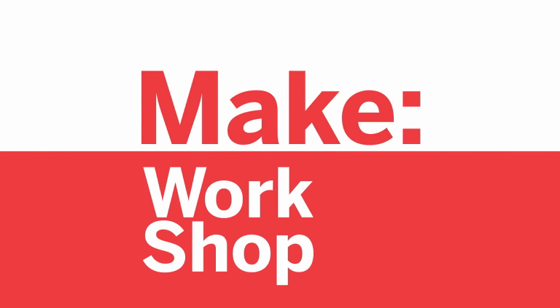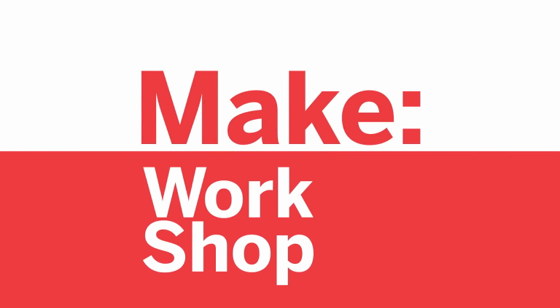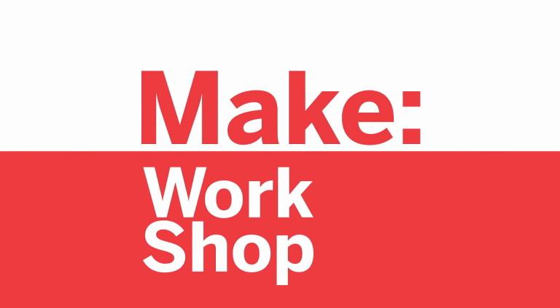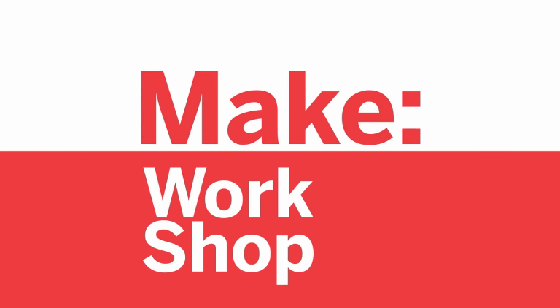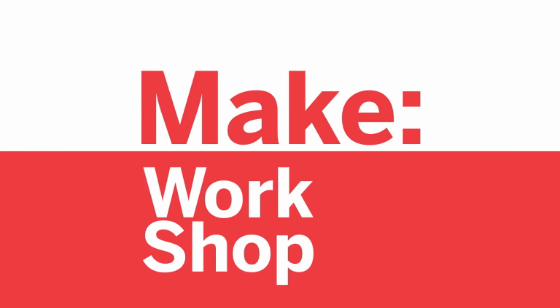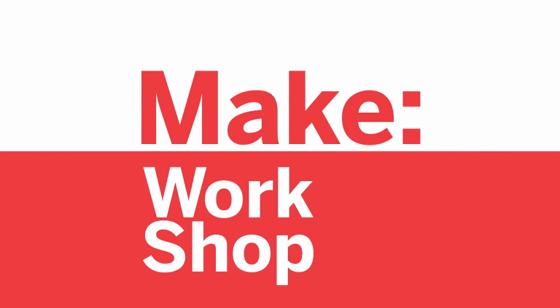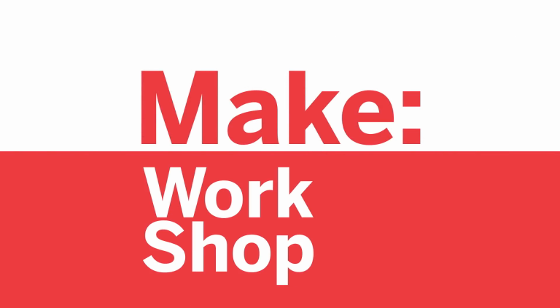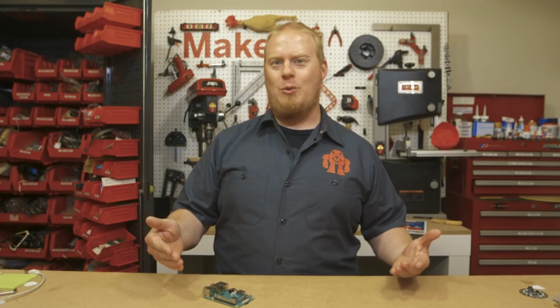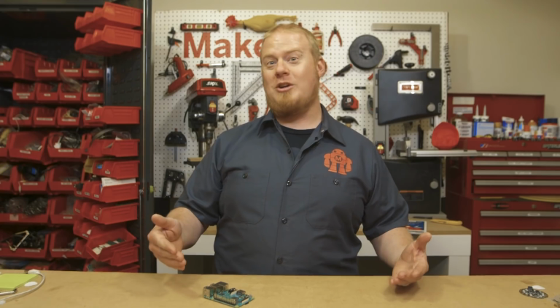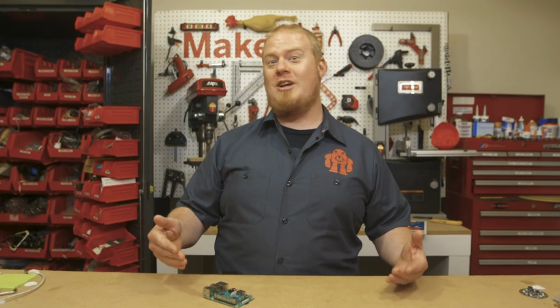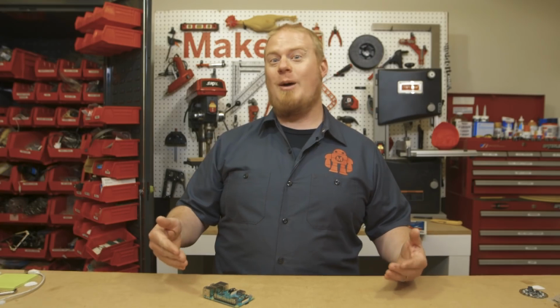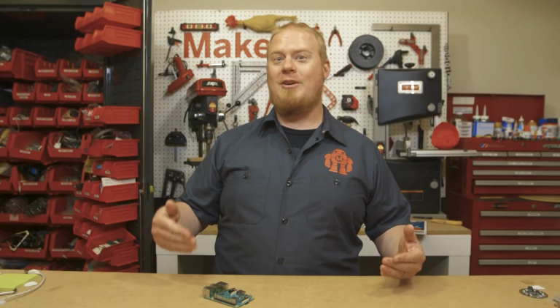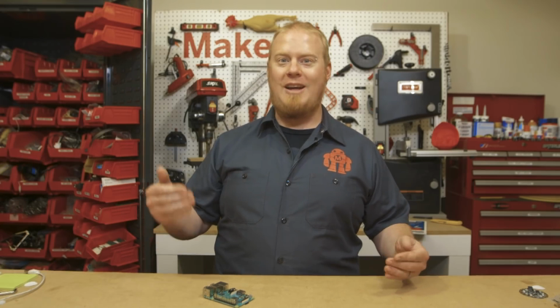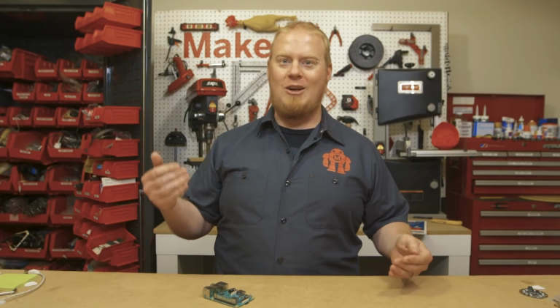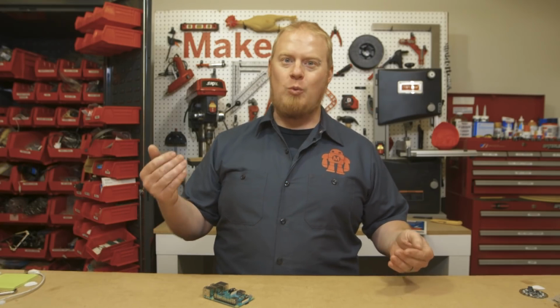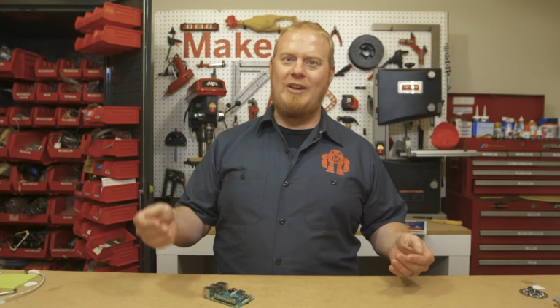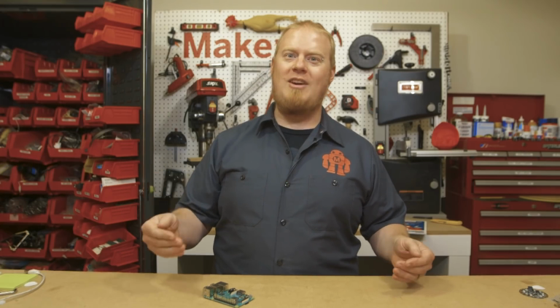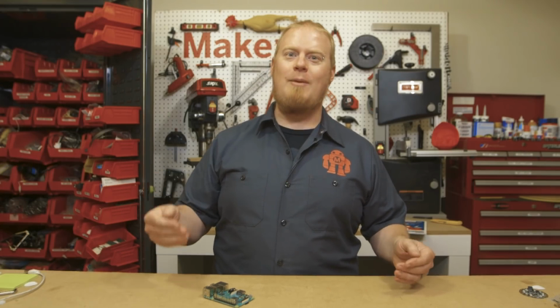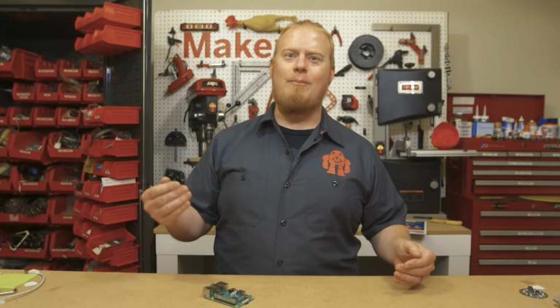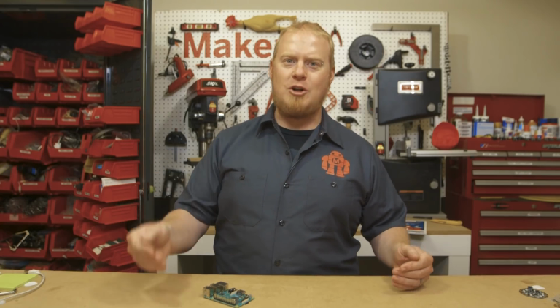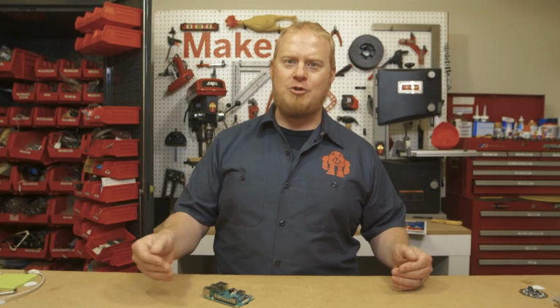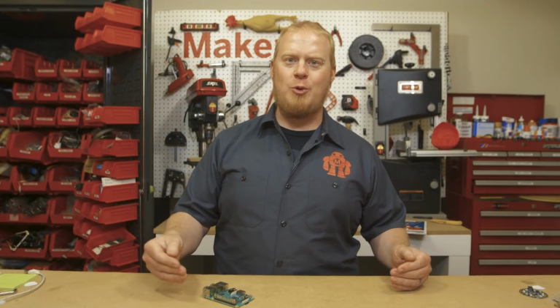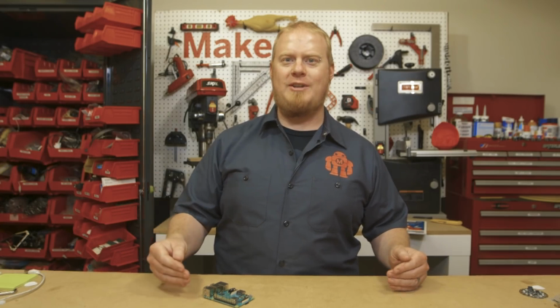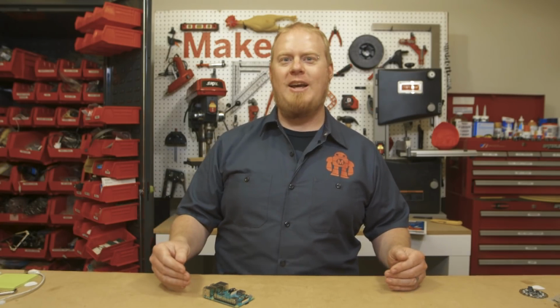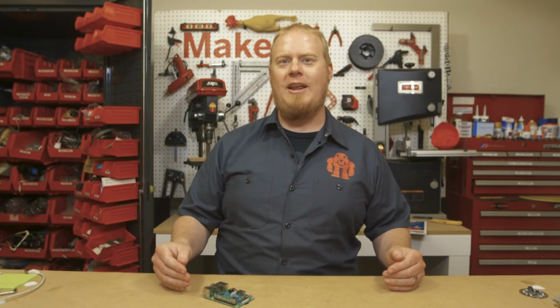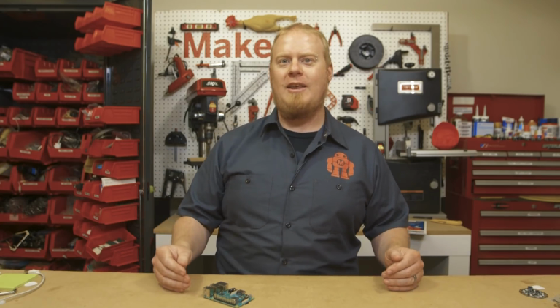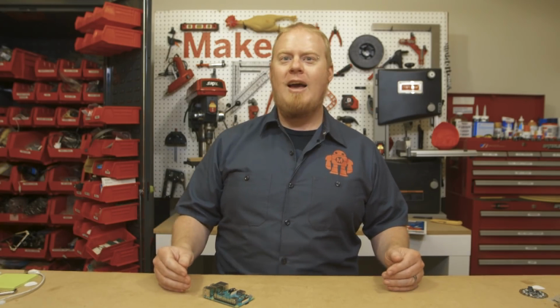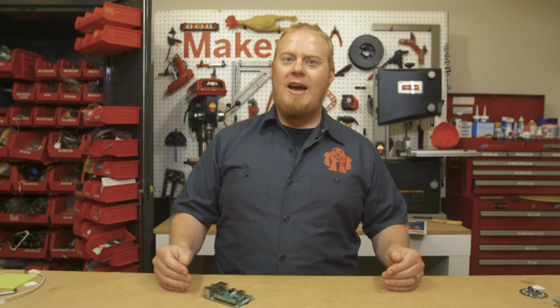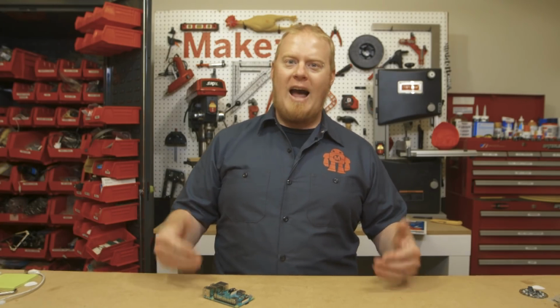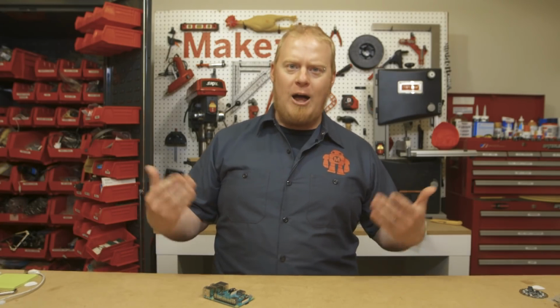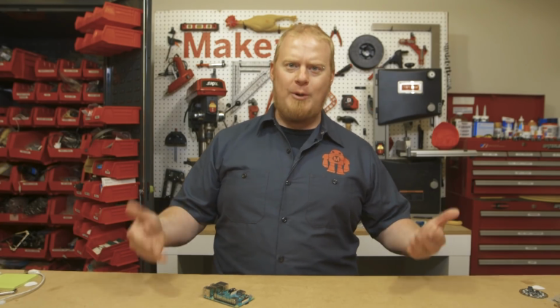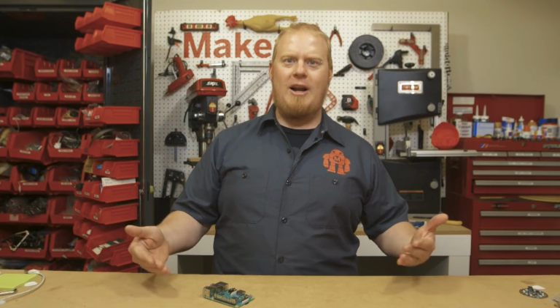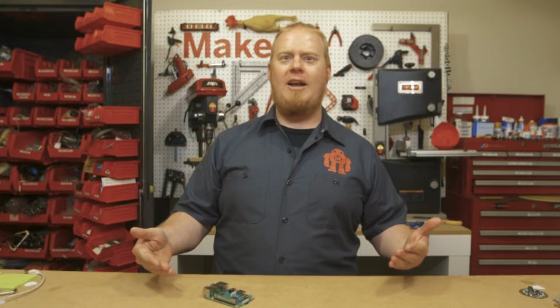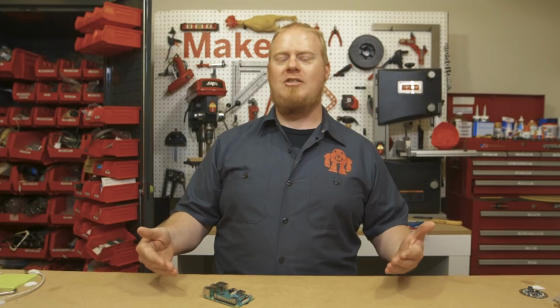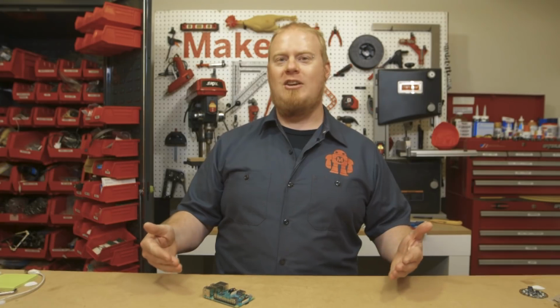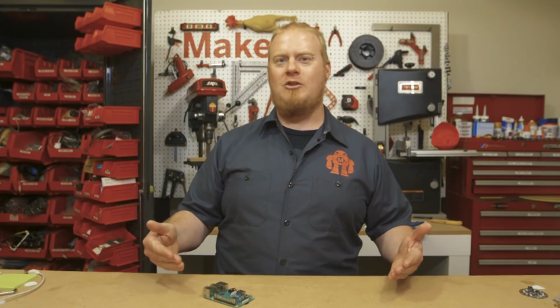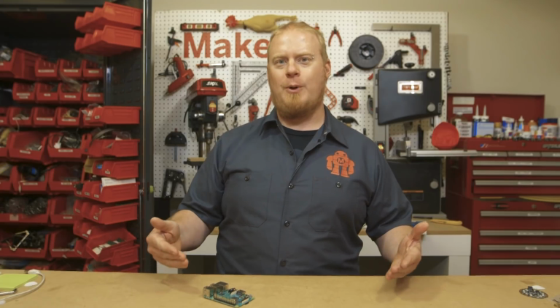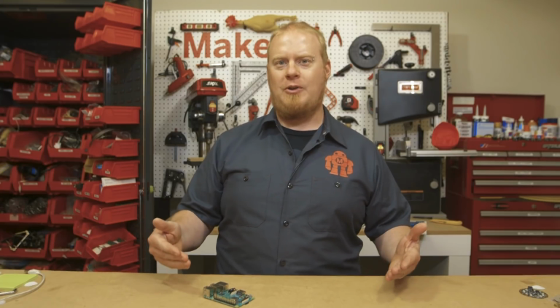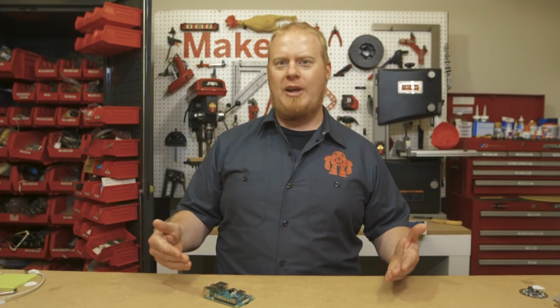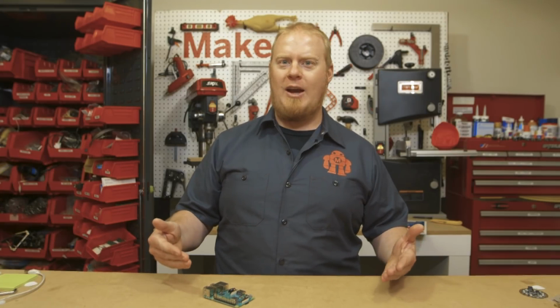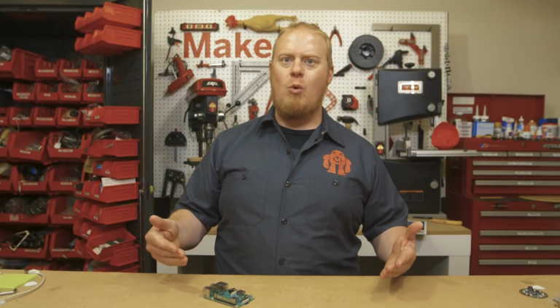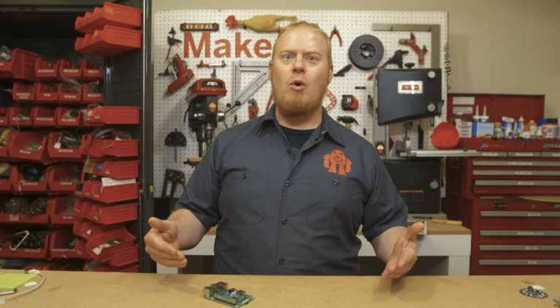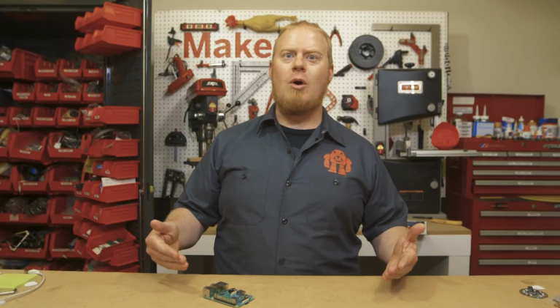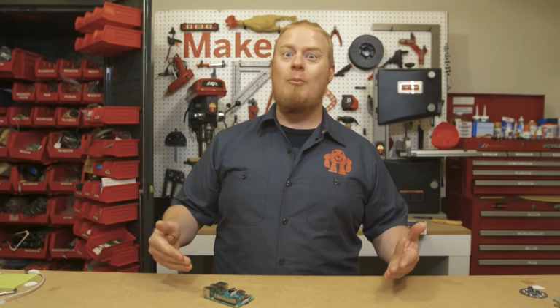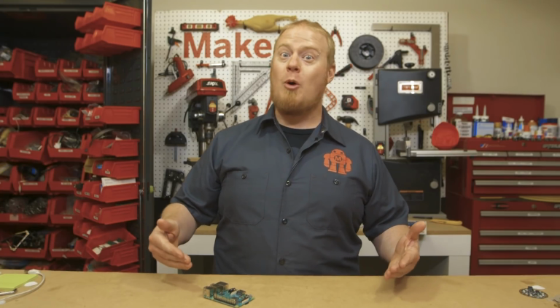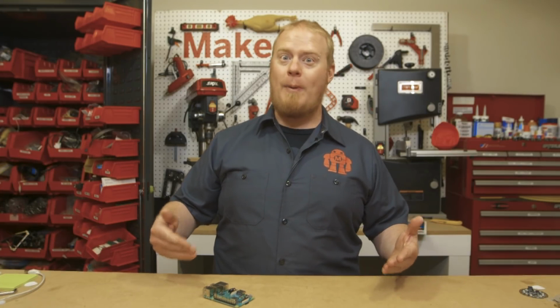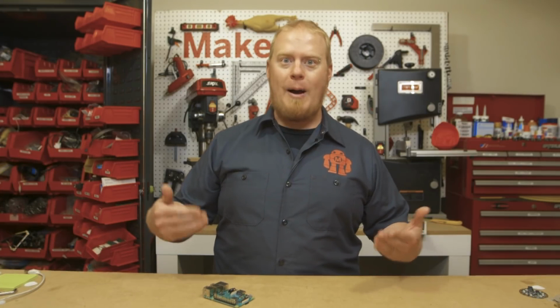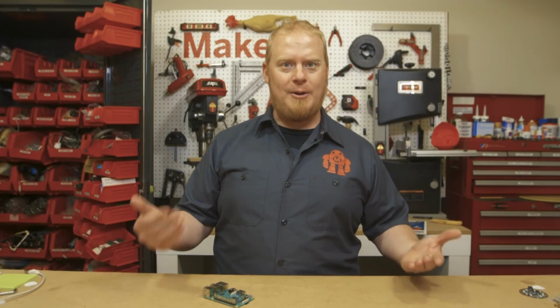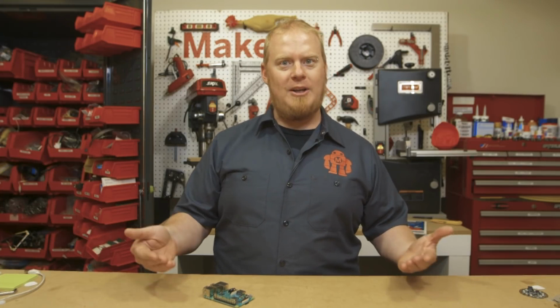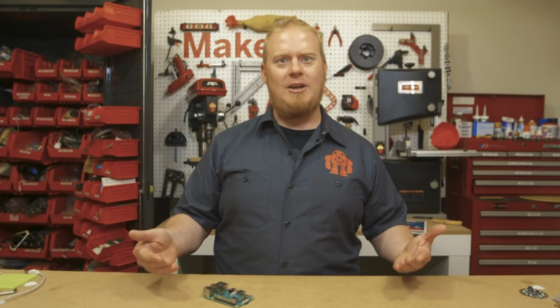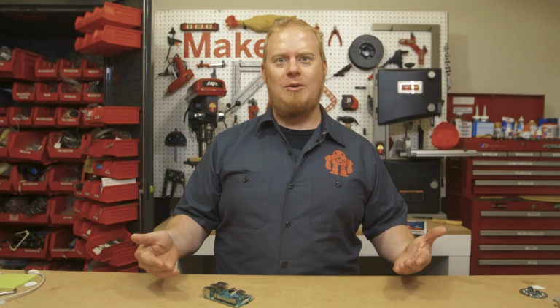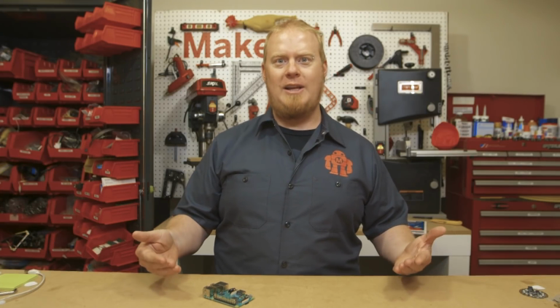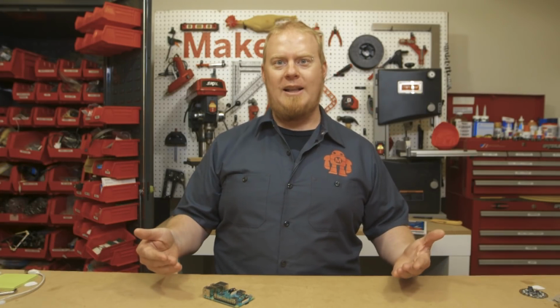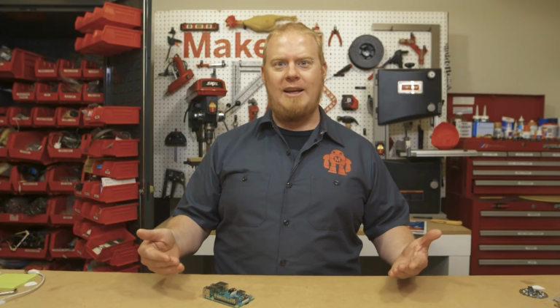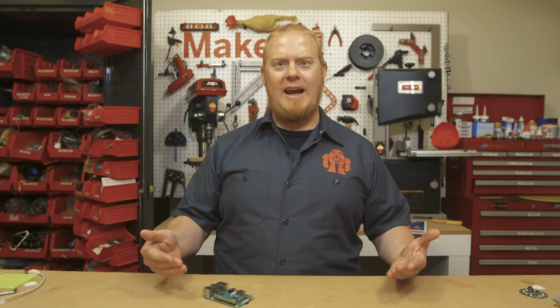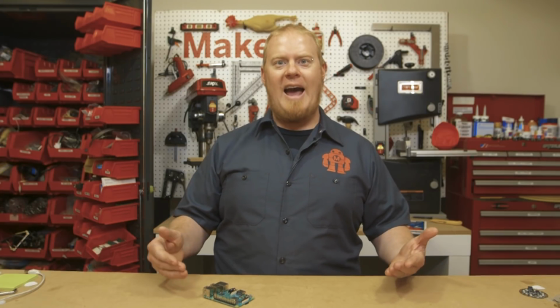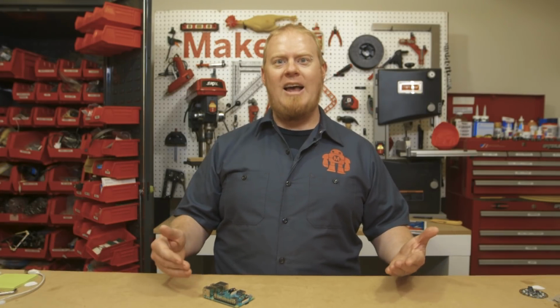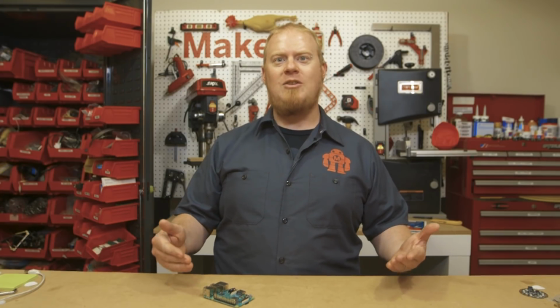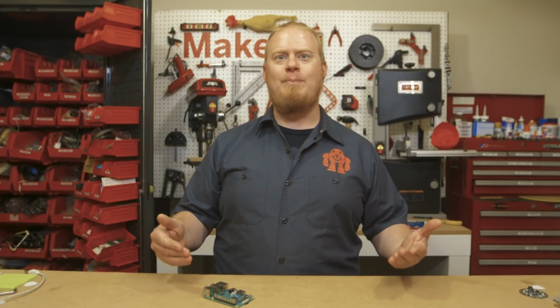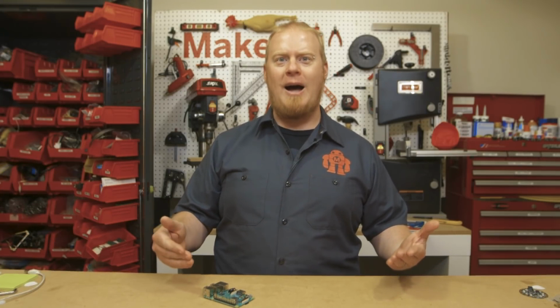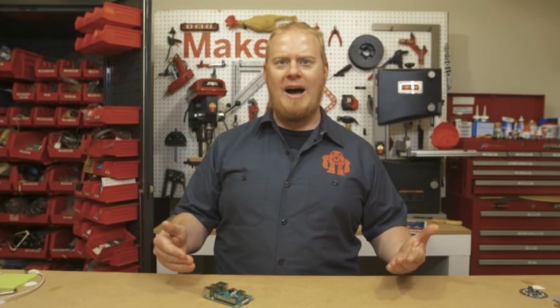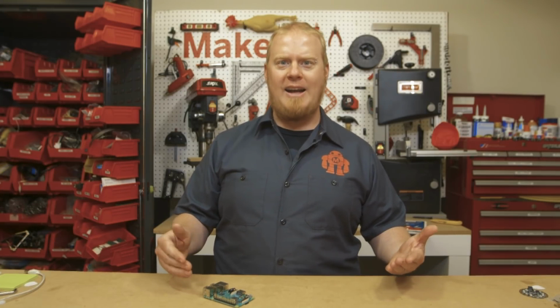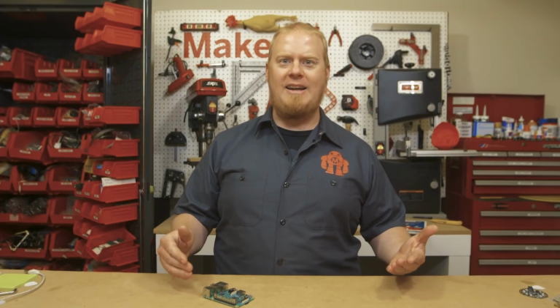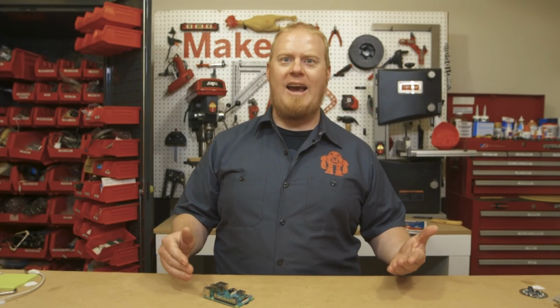Welcome back to the workshop. Today is Wednesday, March 14th, Albert Einstein's birthday, or more popularly known lately as Pi Day.